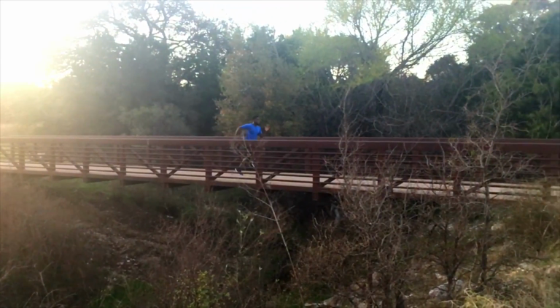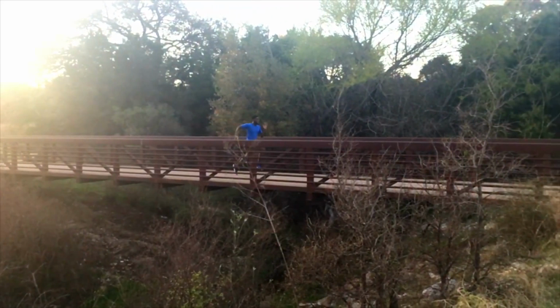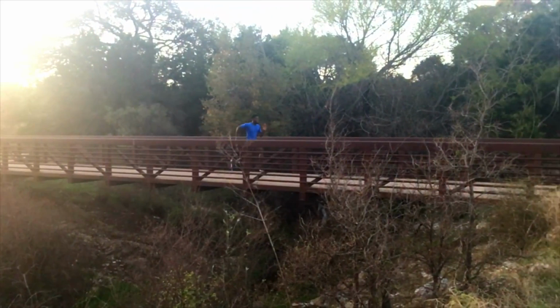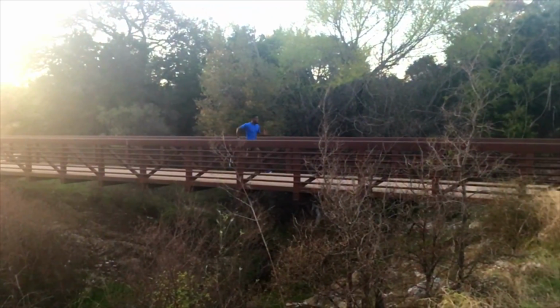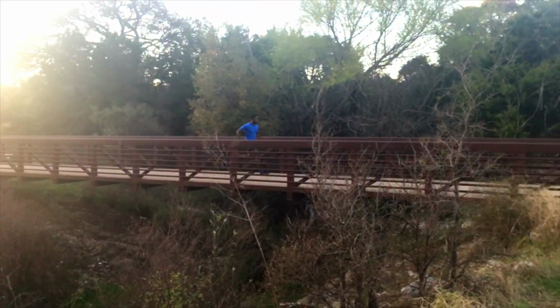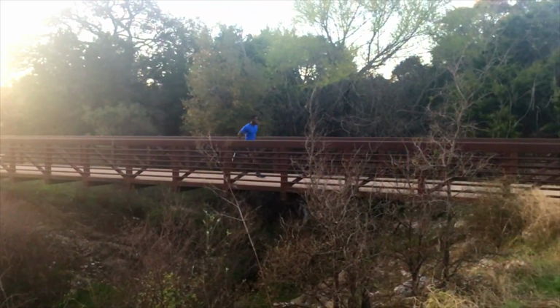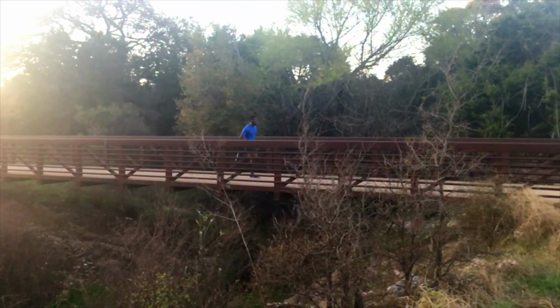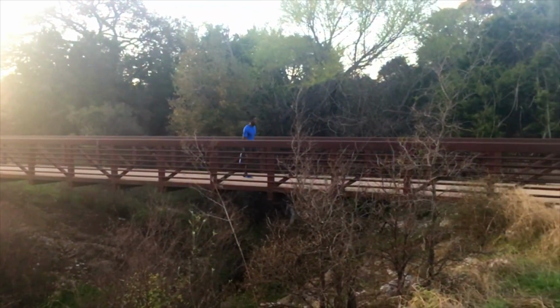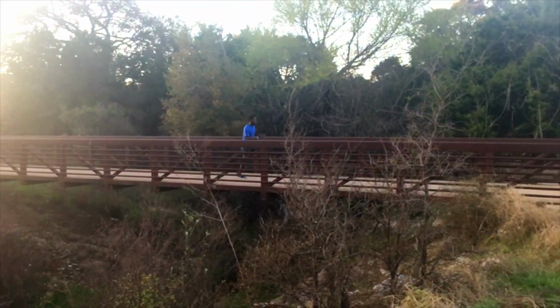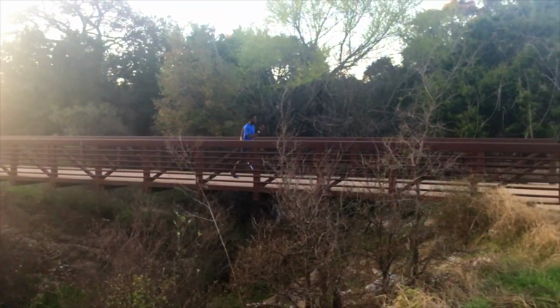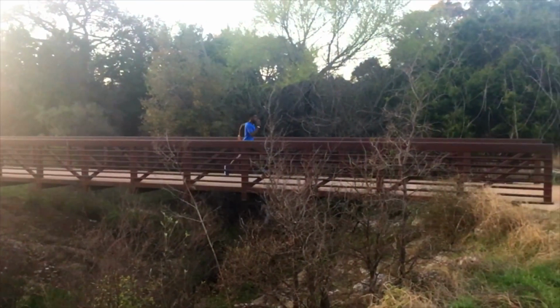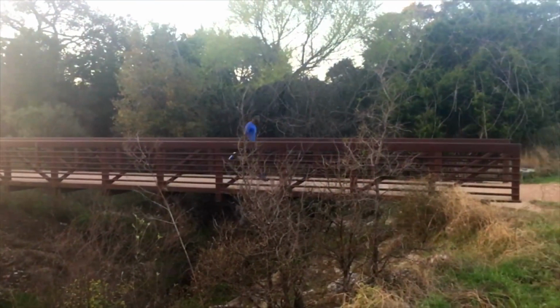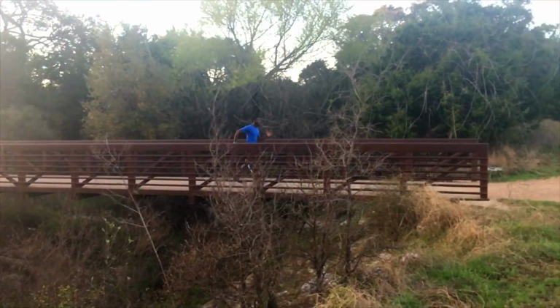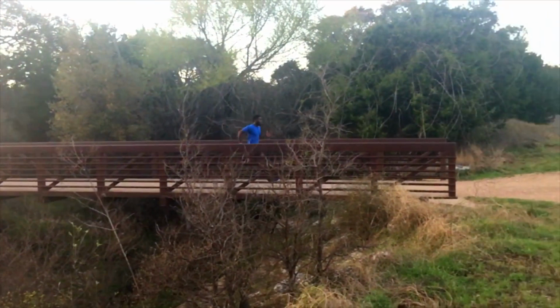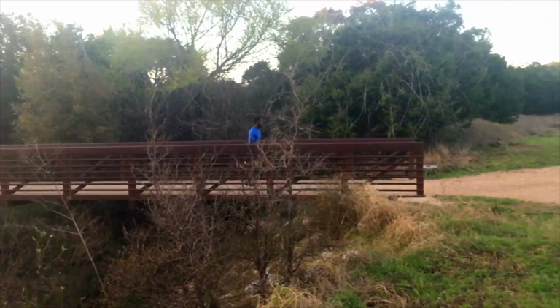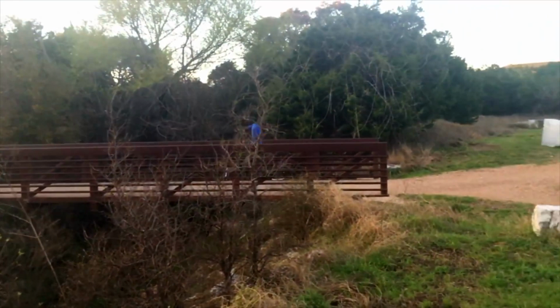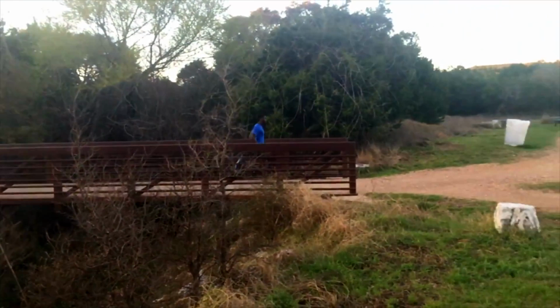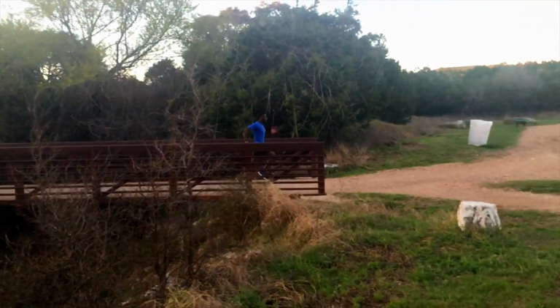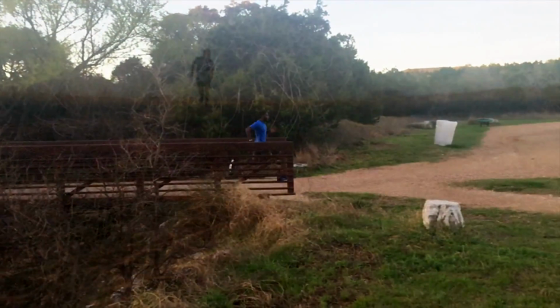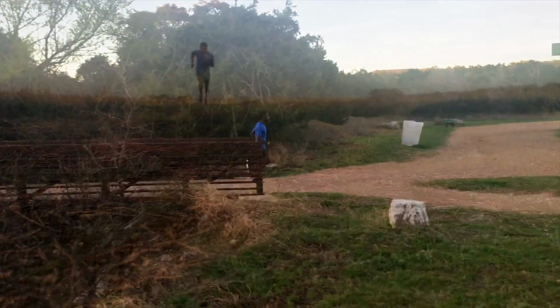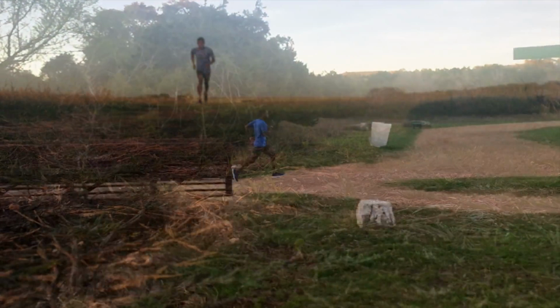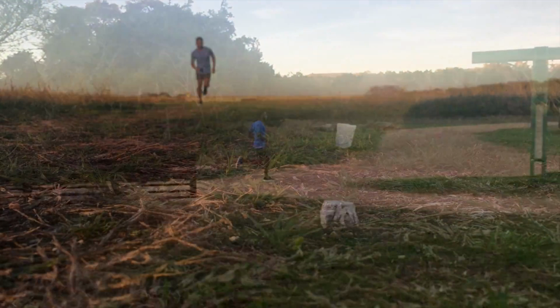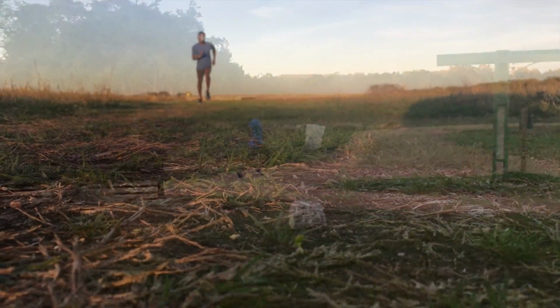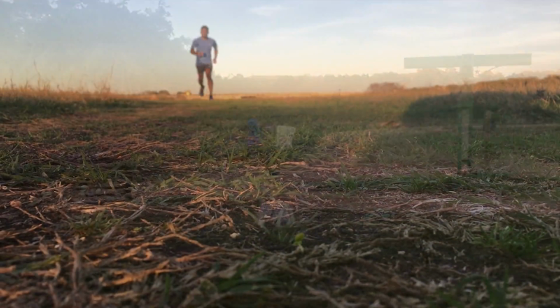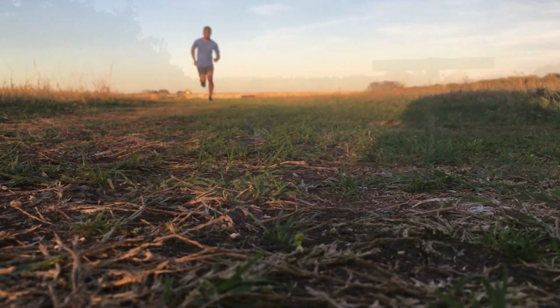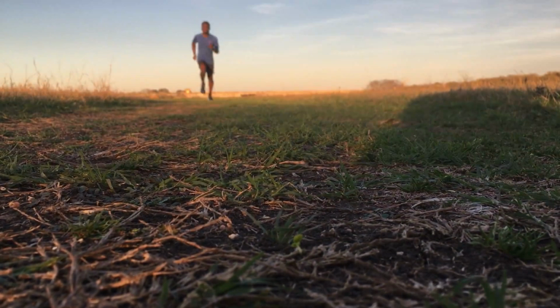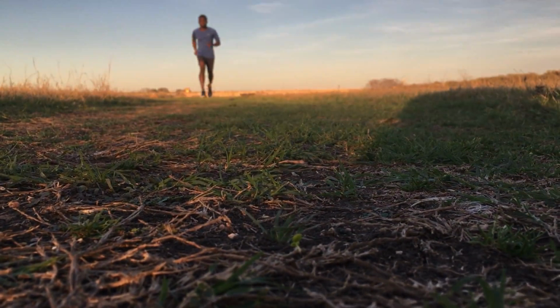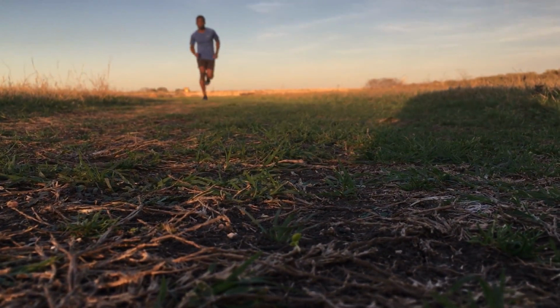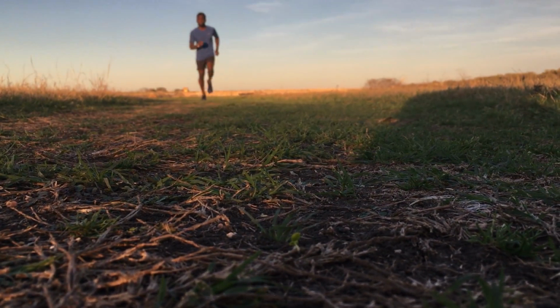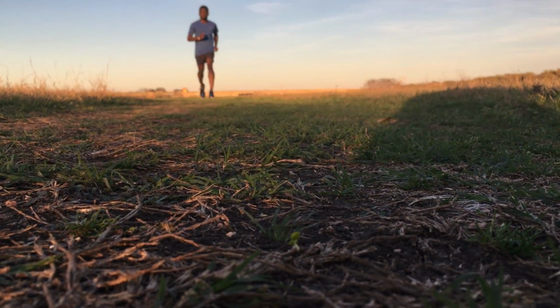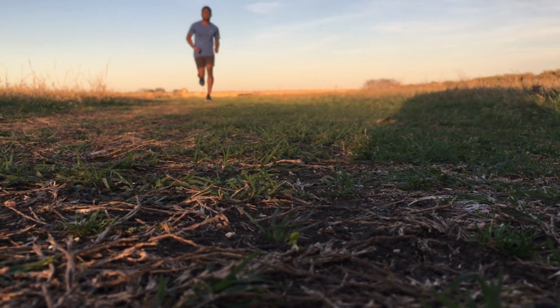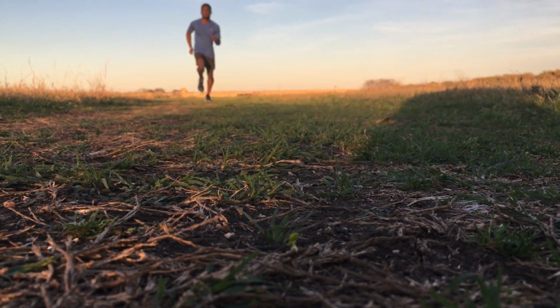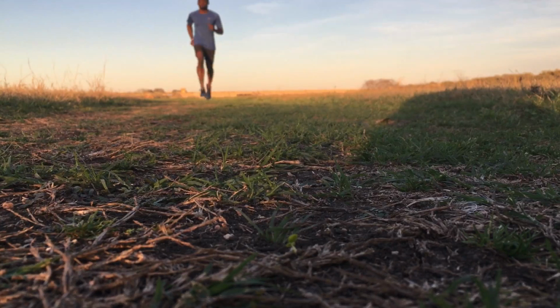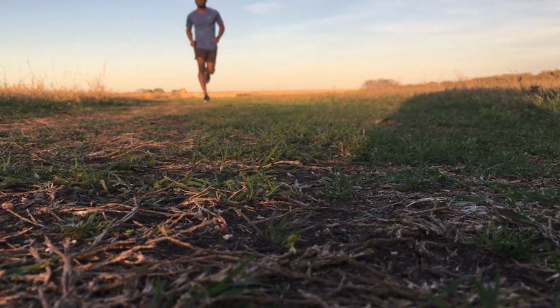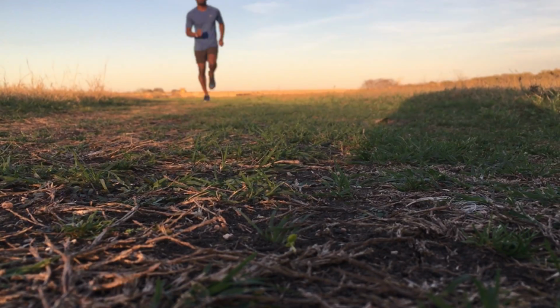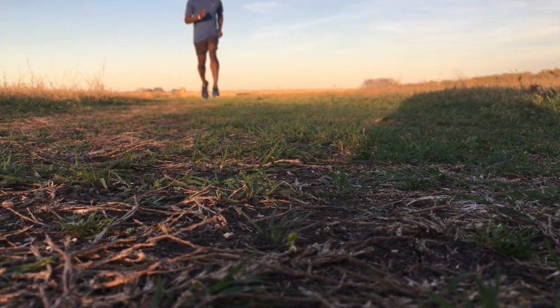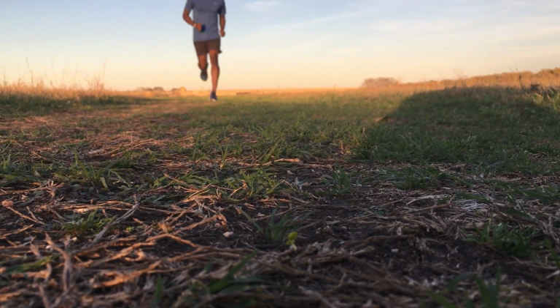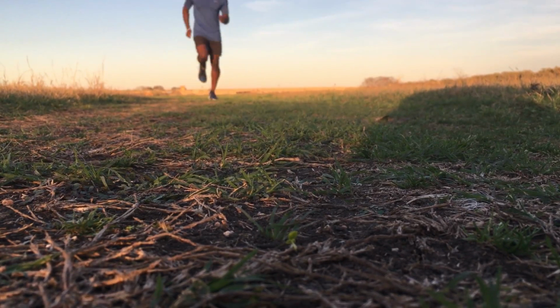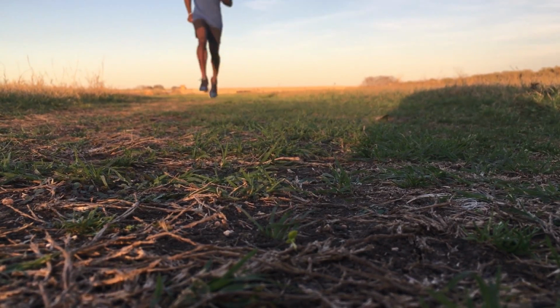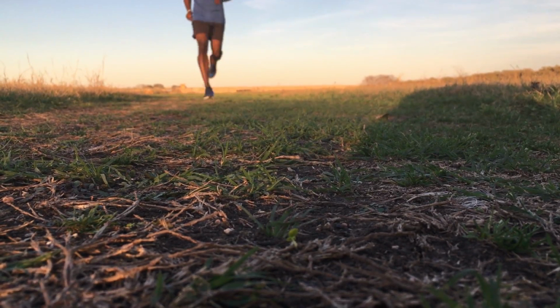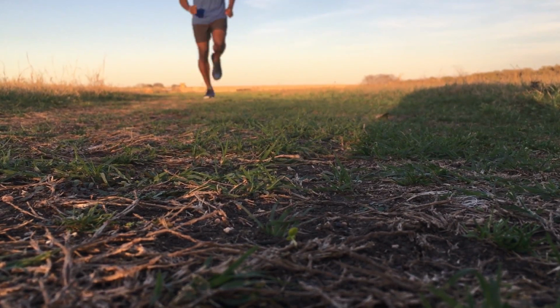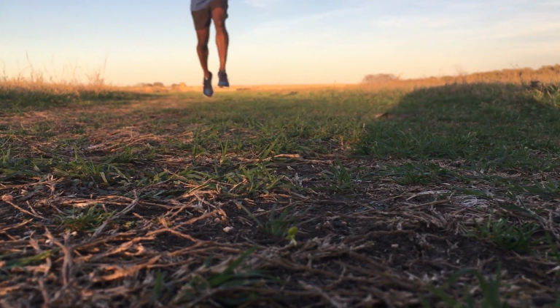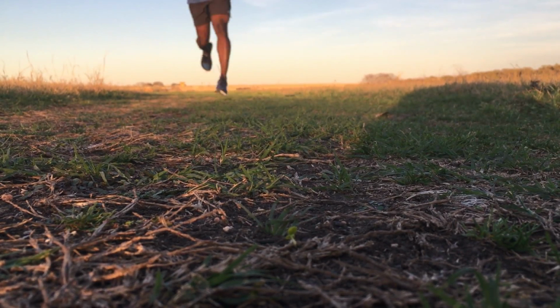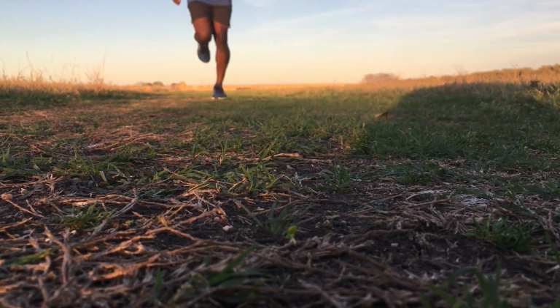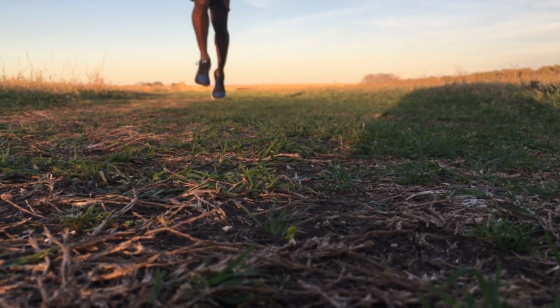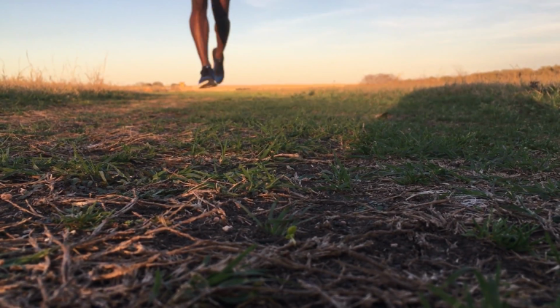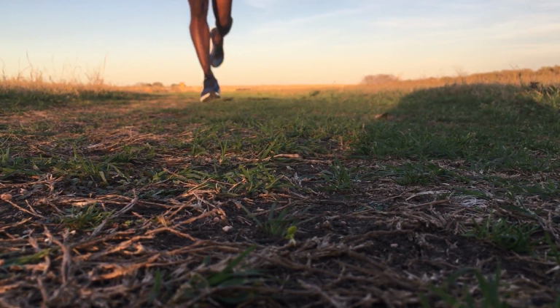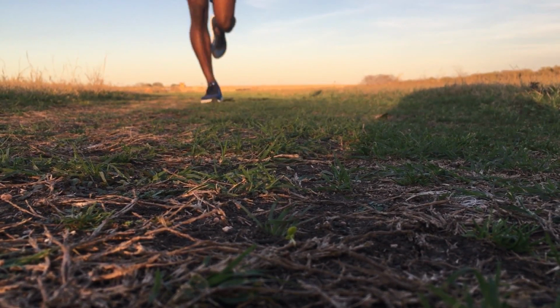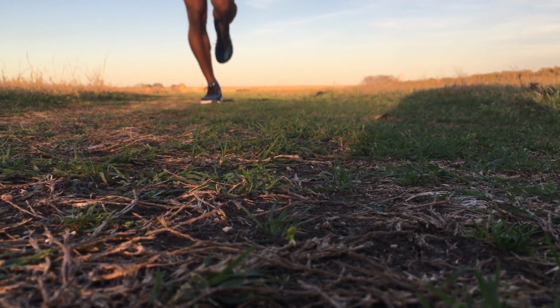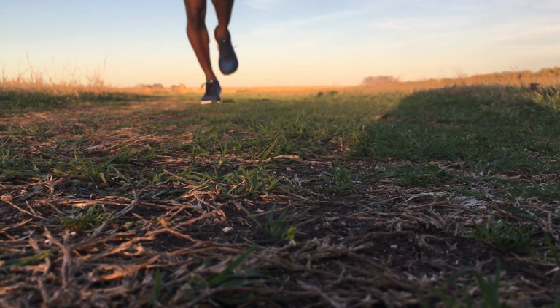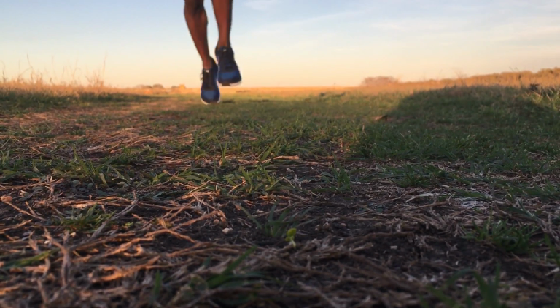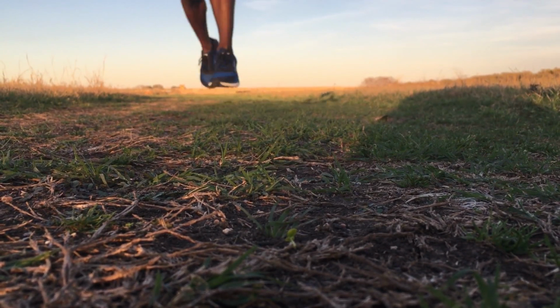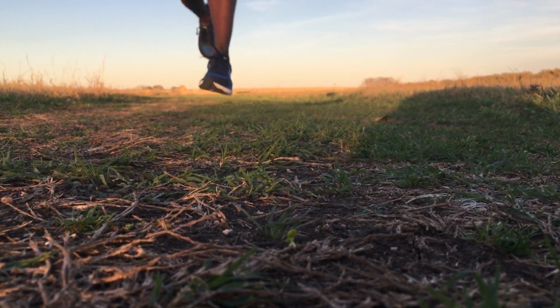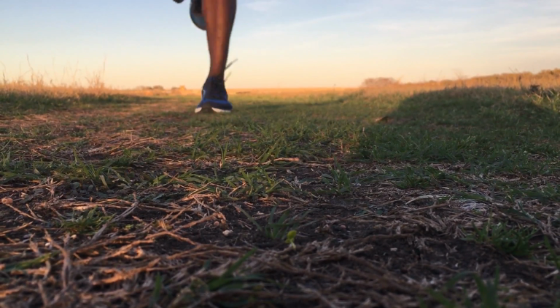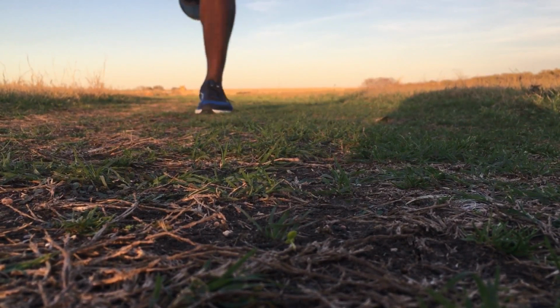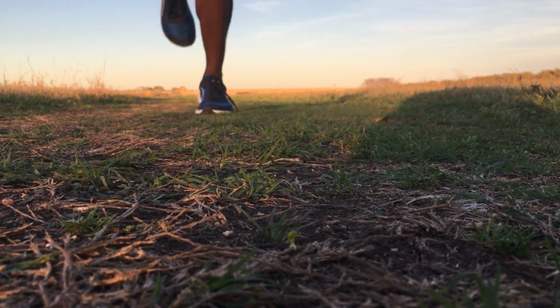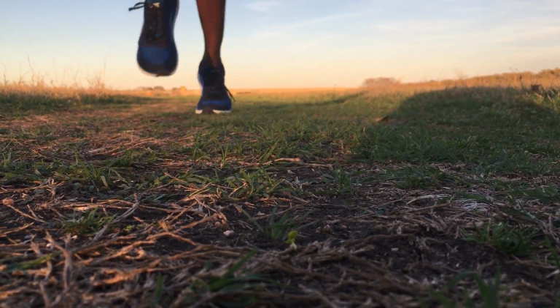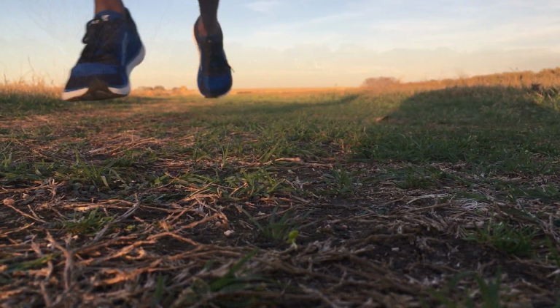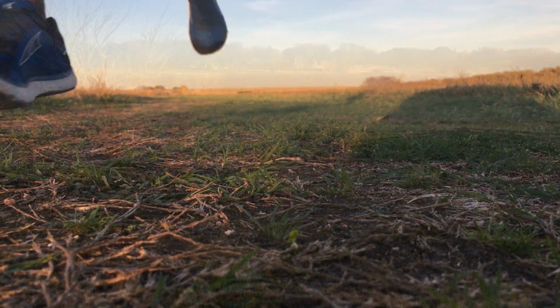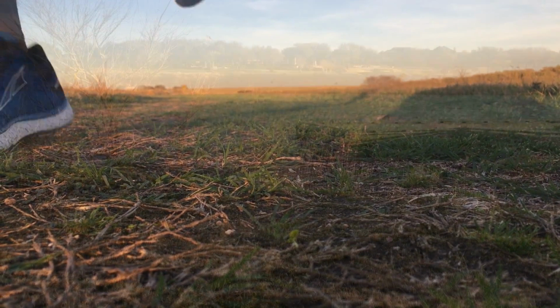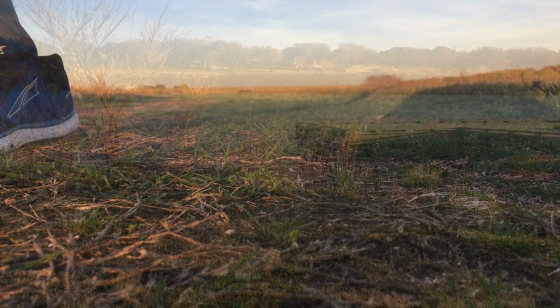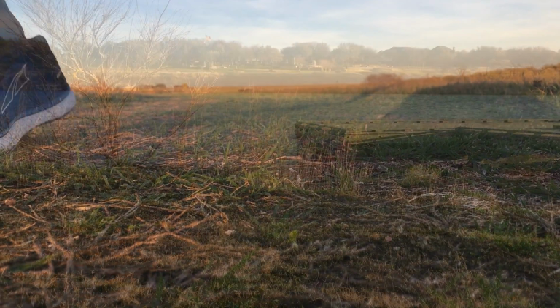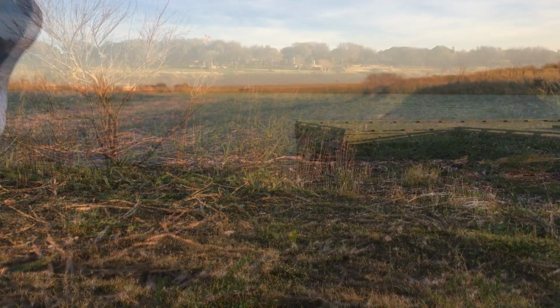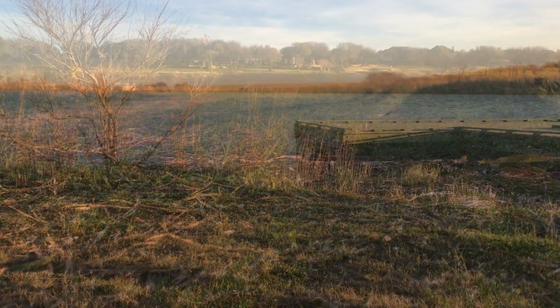As for some negatives about the shoe, I am not a huge fan of the way it looks. And if you are not used to running in a lower drop shoe, this shoe might take some time to adjust to.